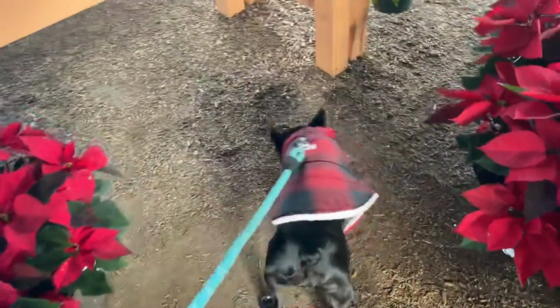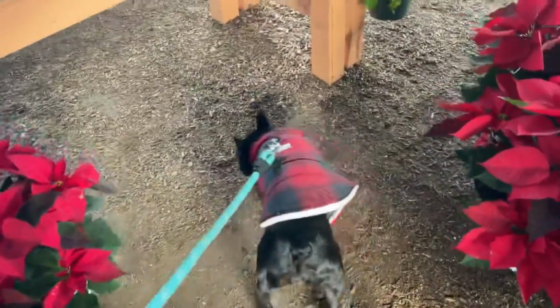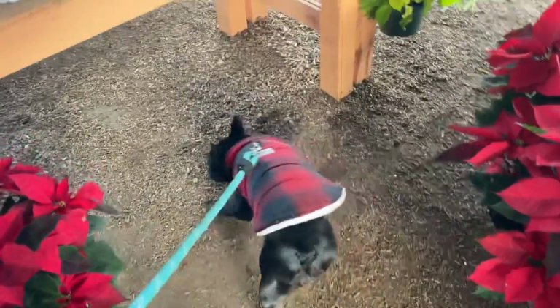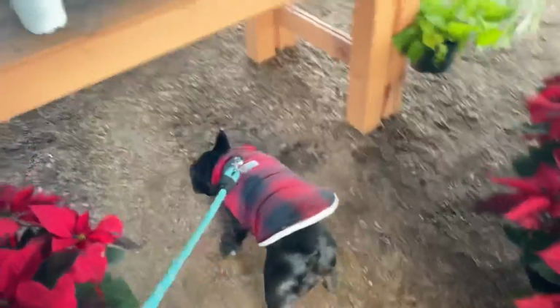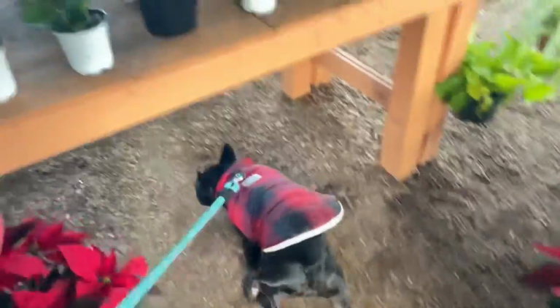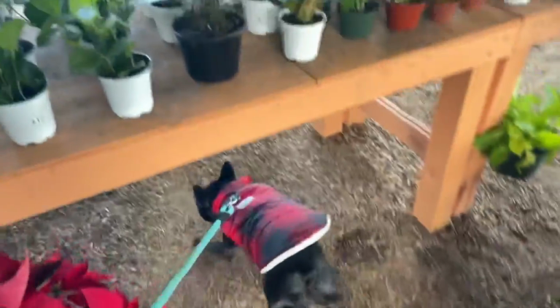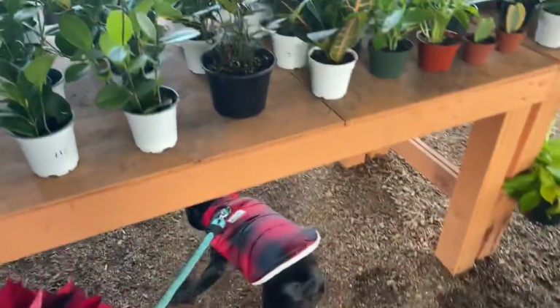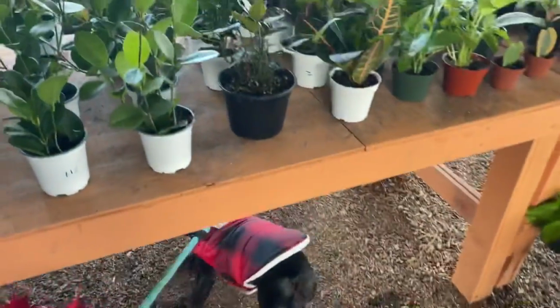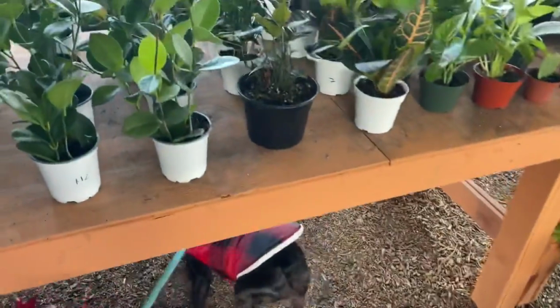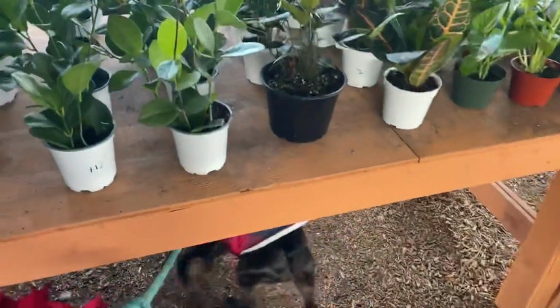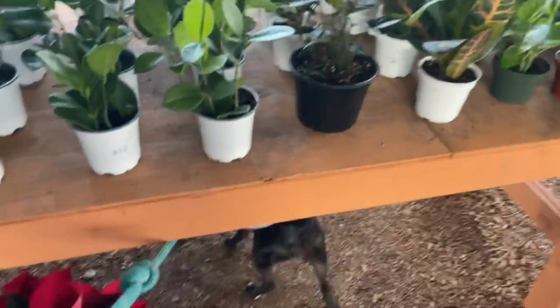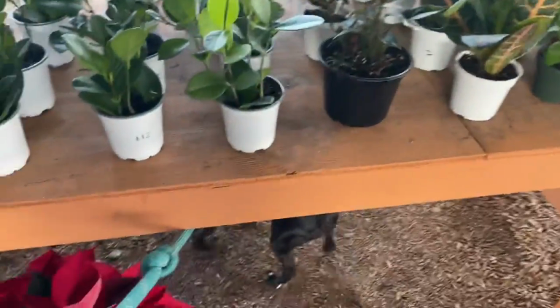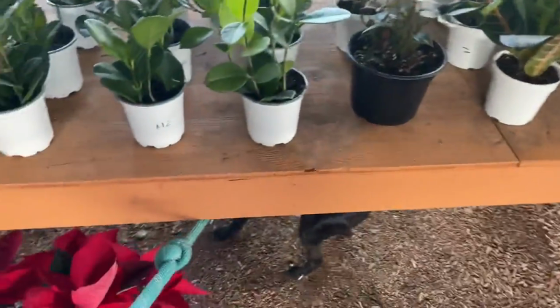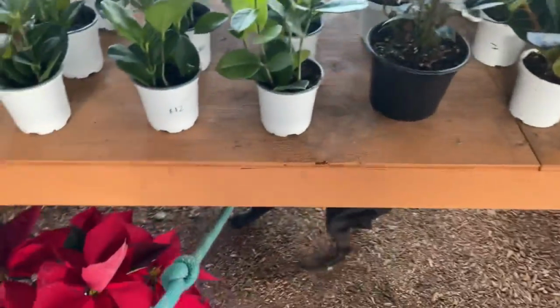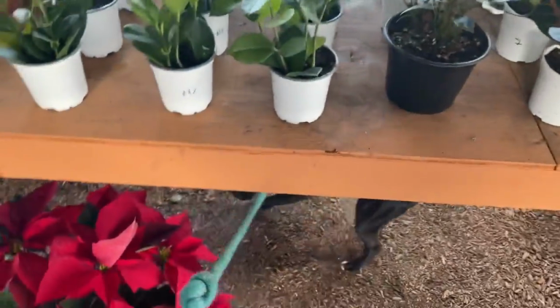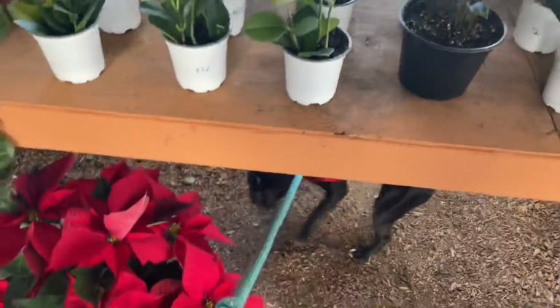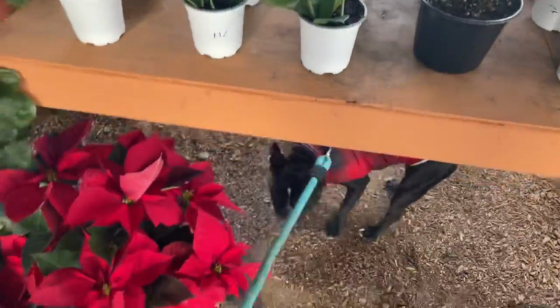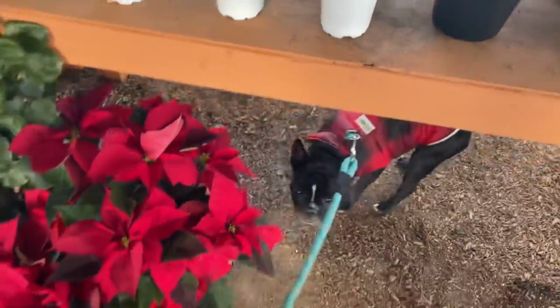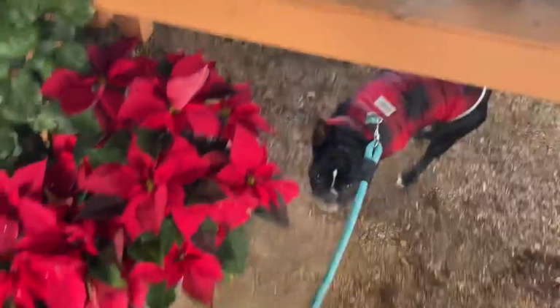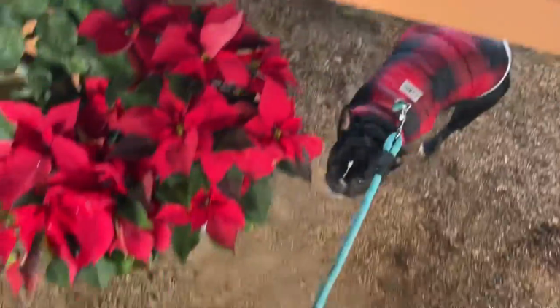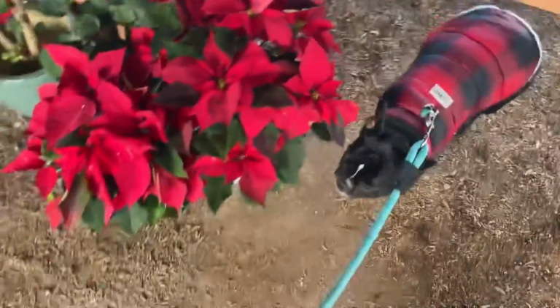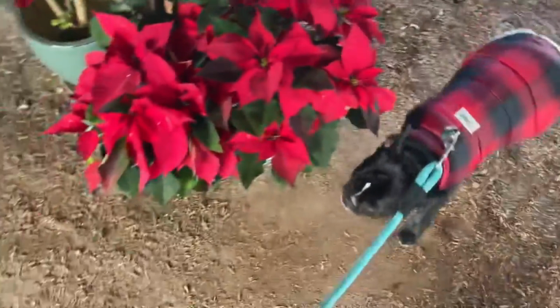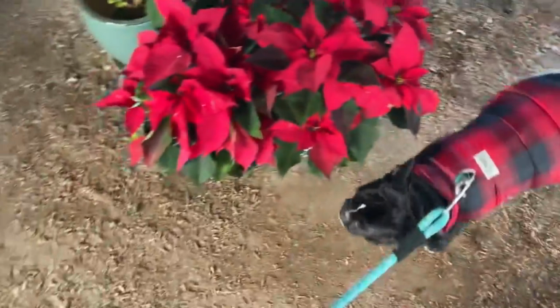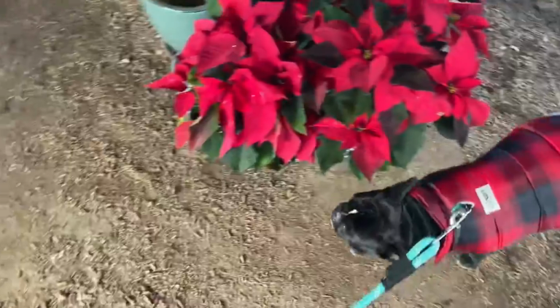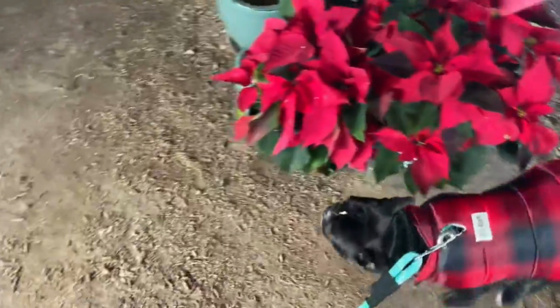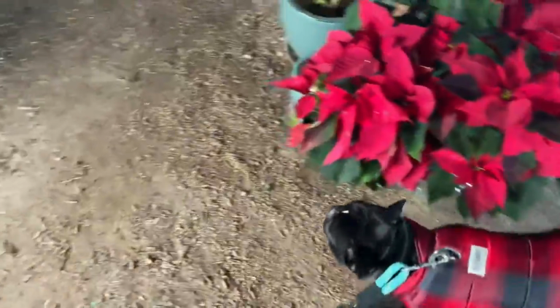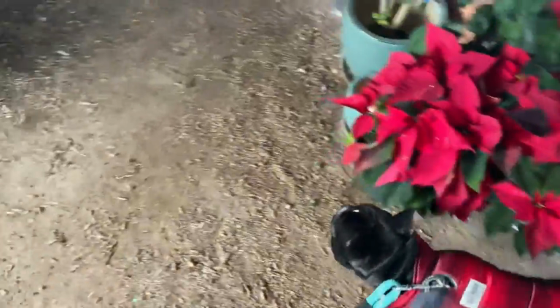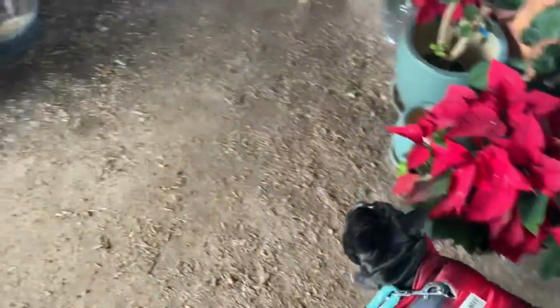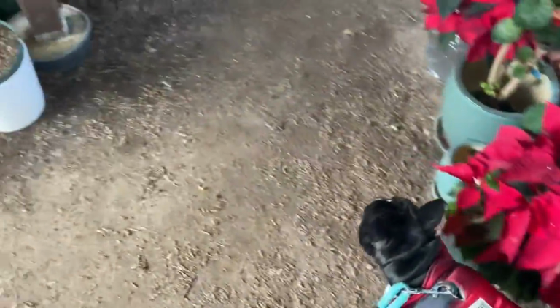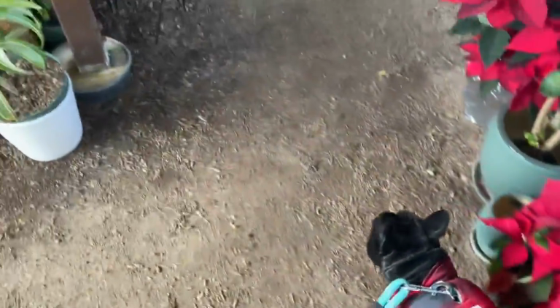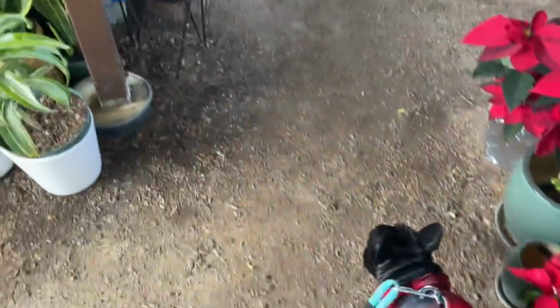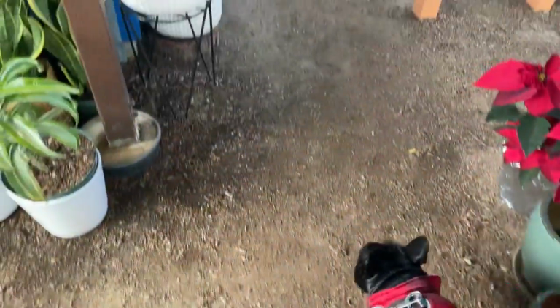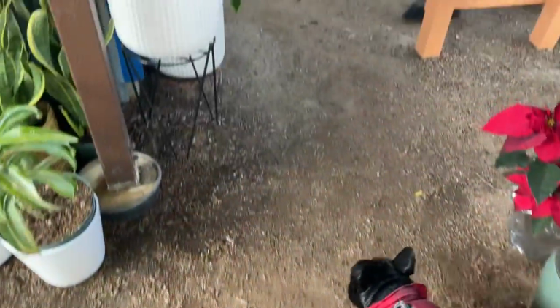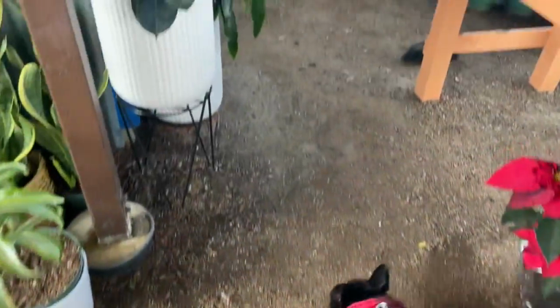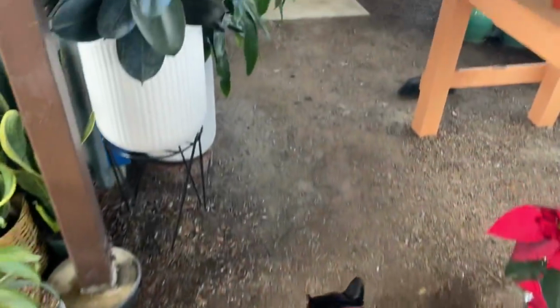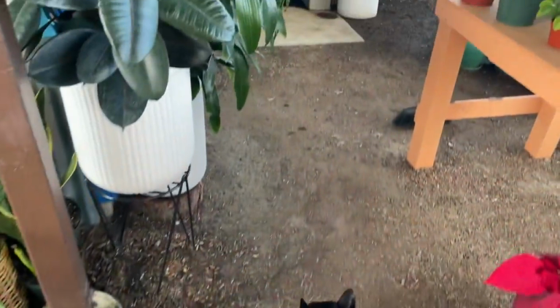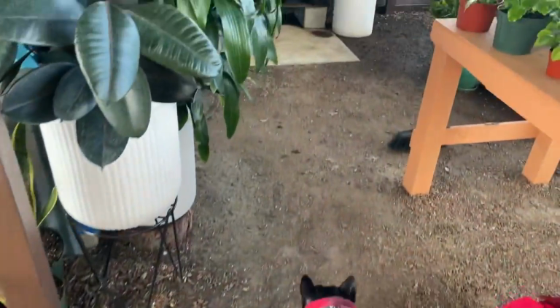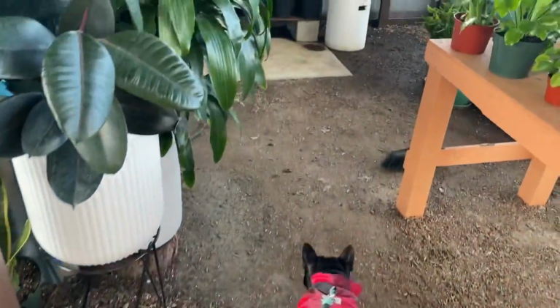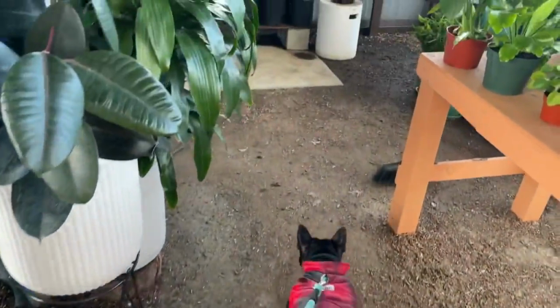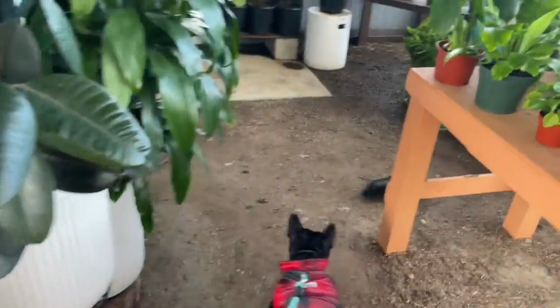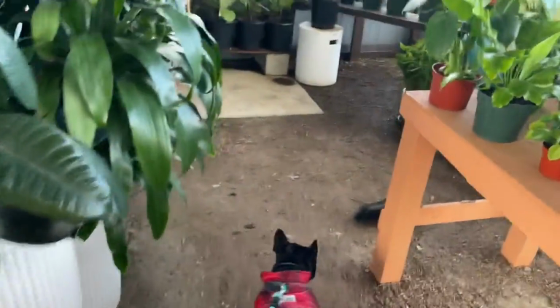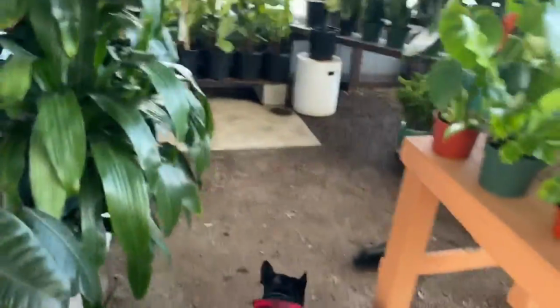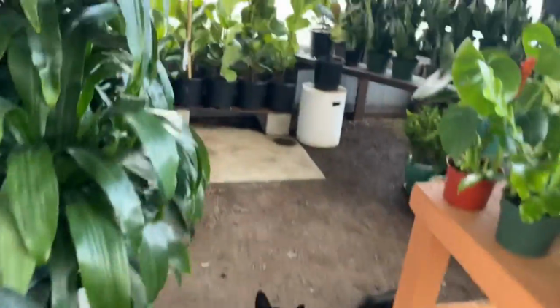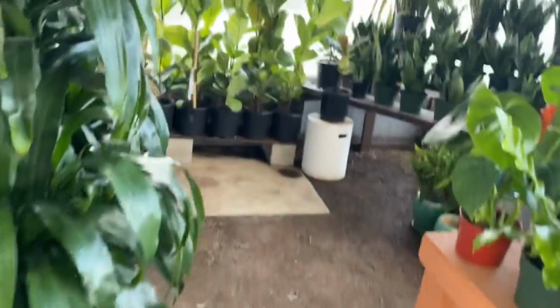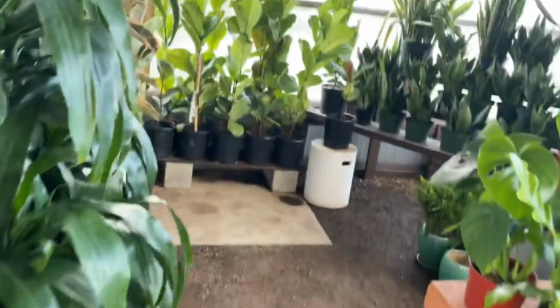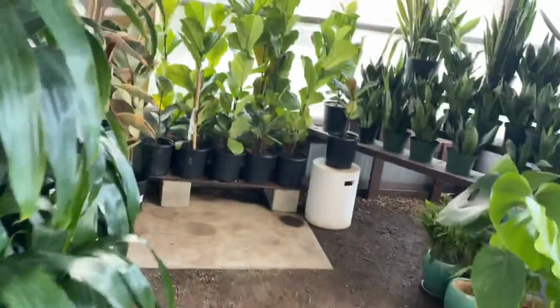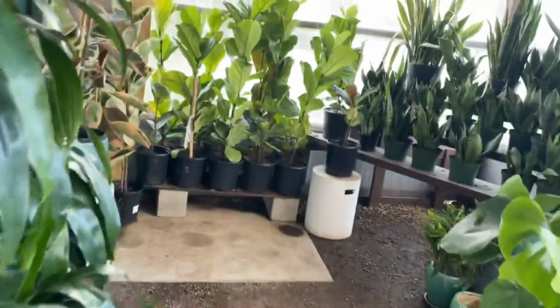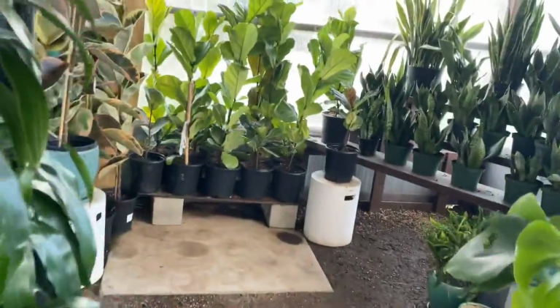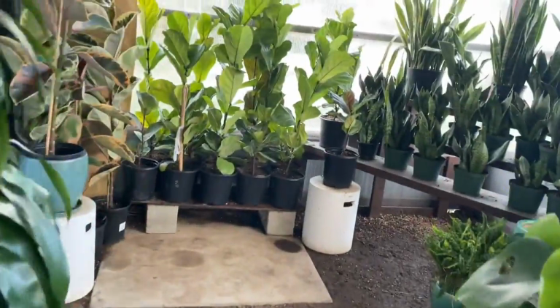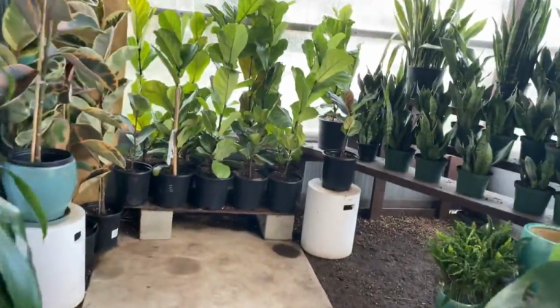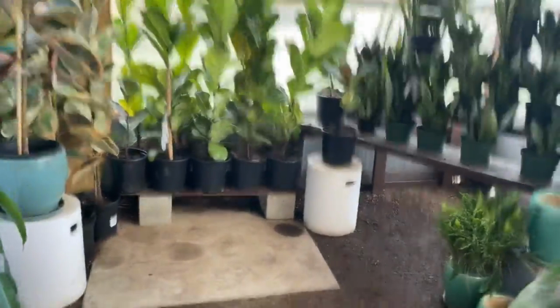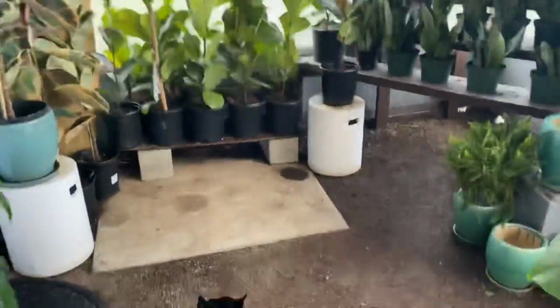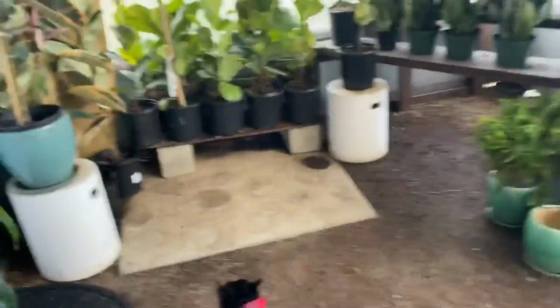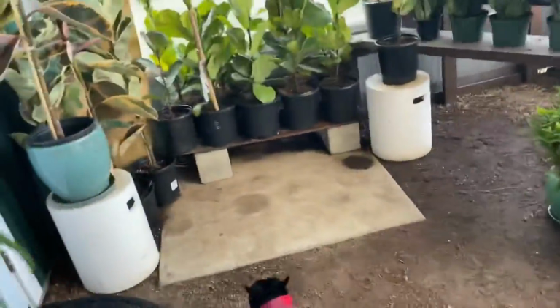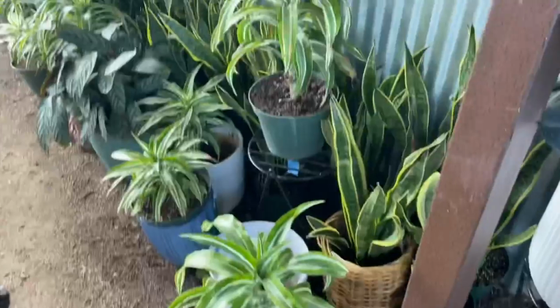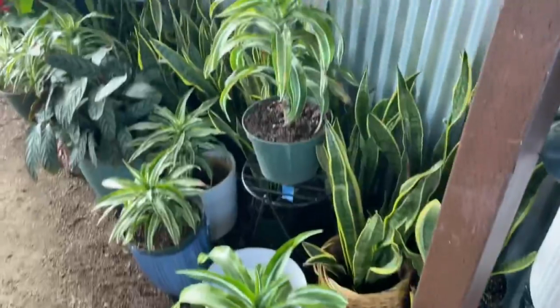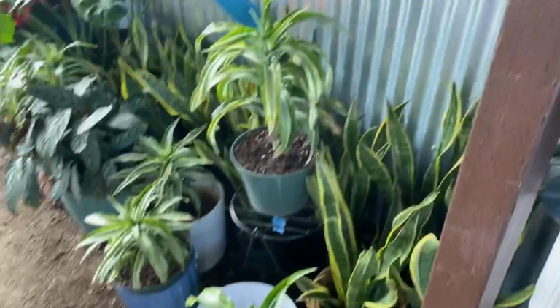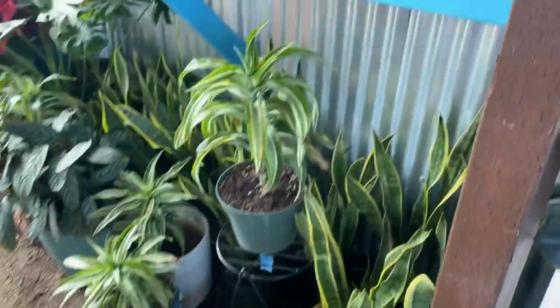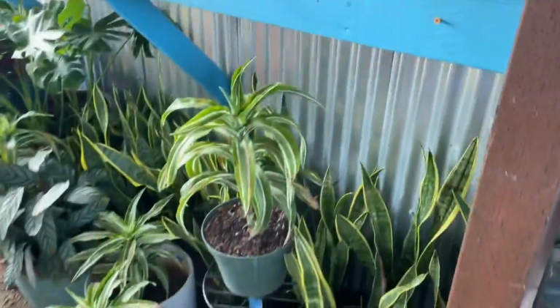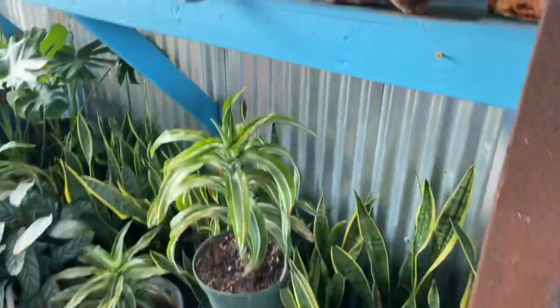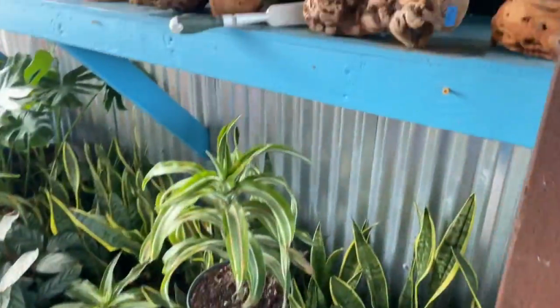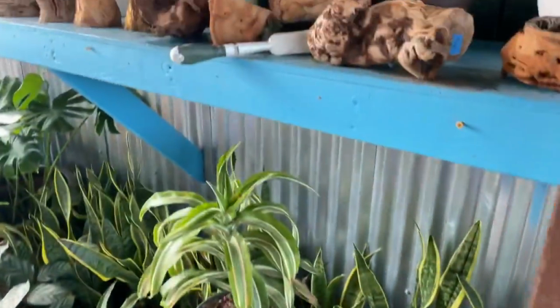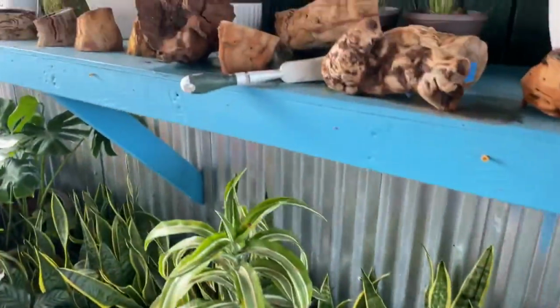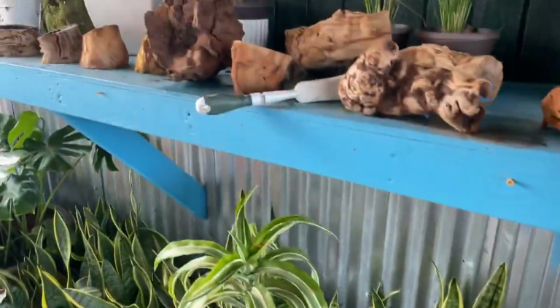First we stopped by all the house plants. I looked all around and Lucy definitely helped me pick the ones I was going to get.